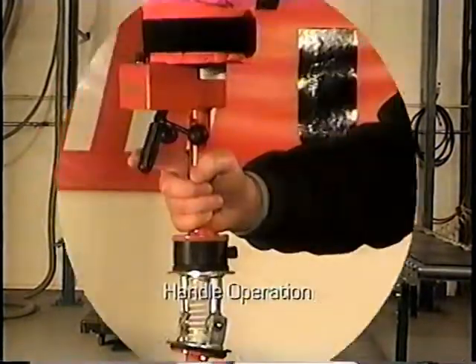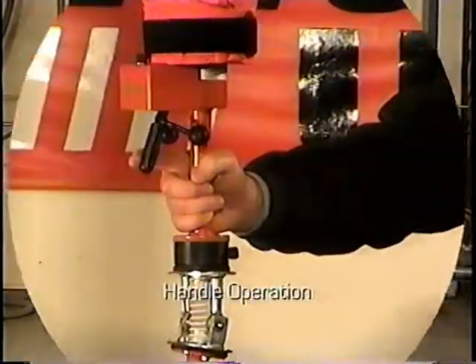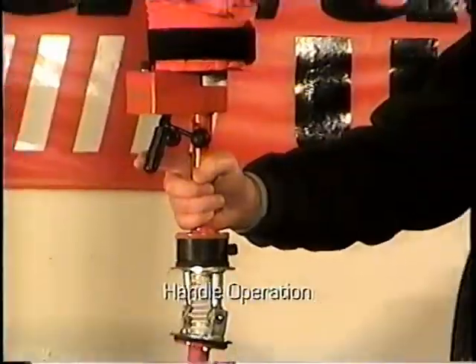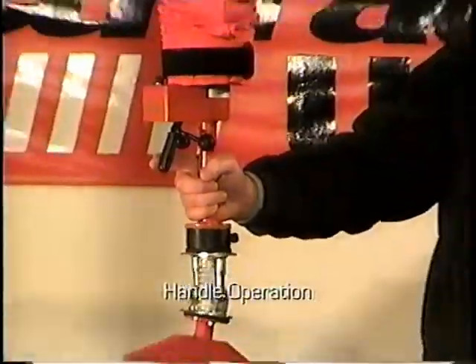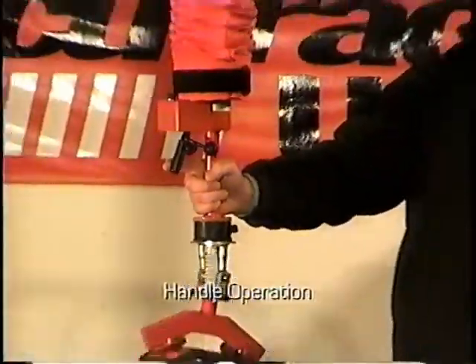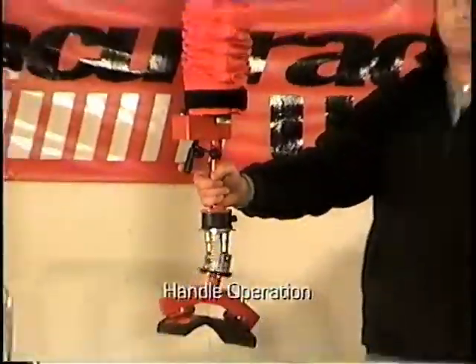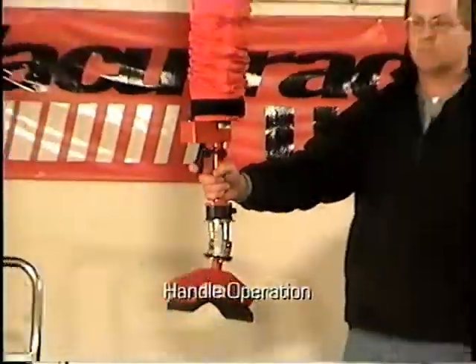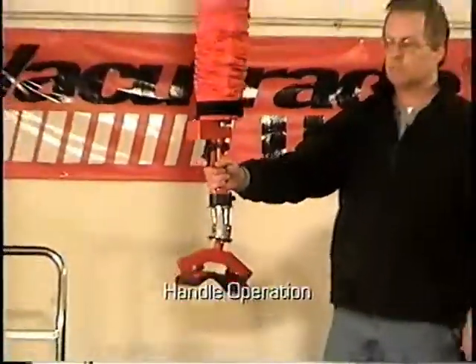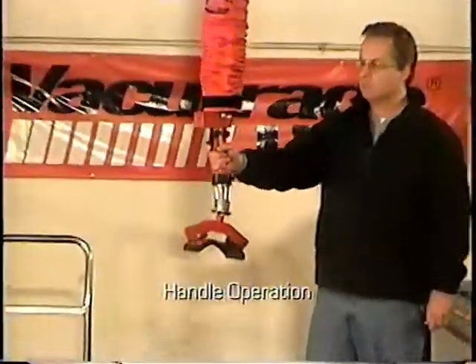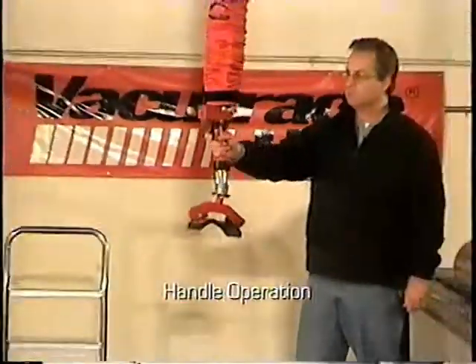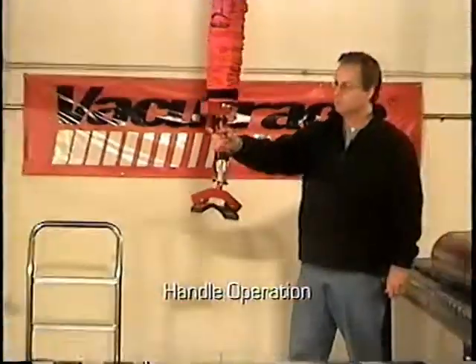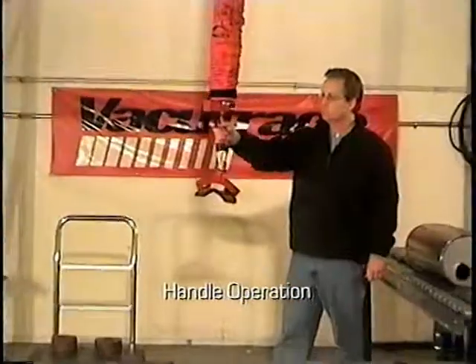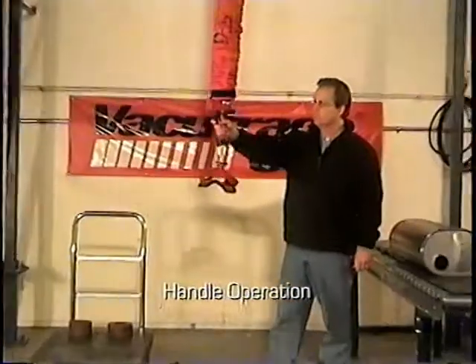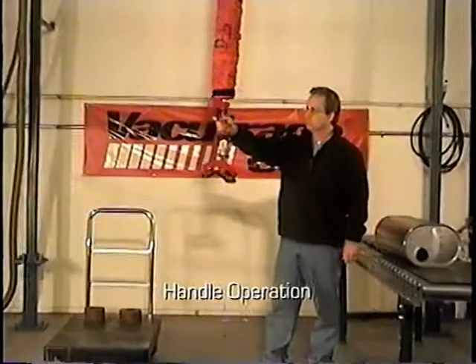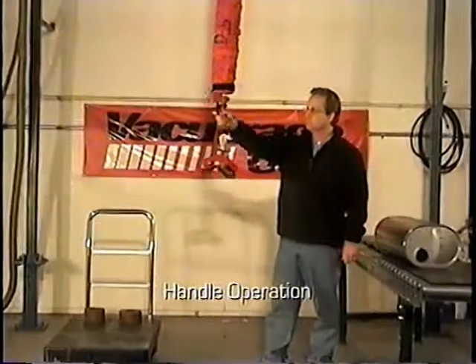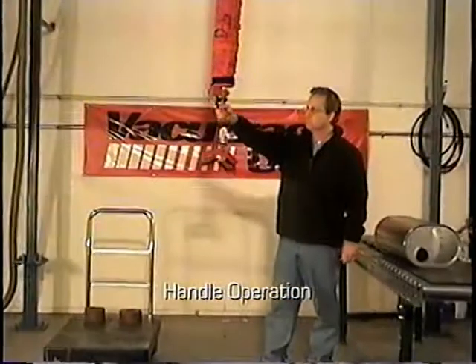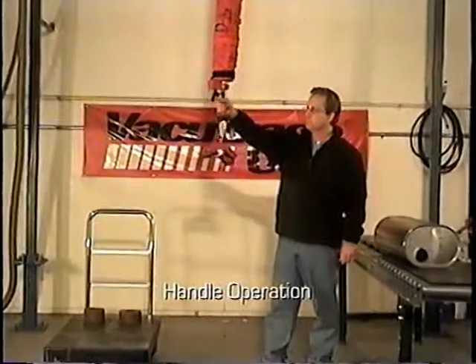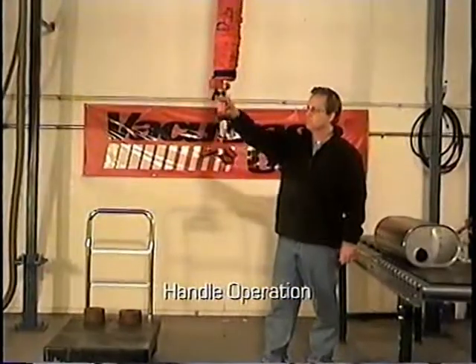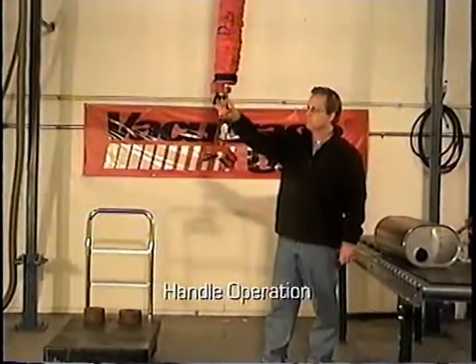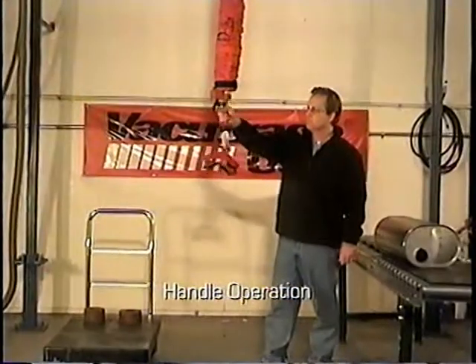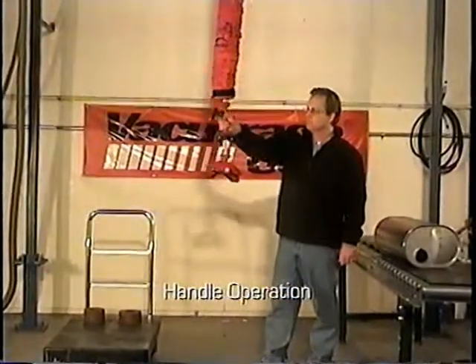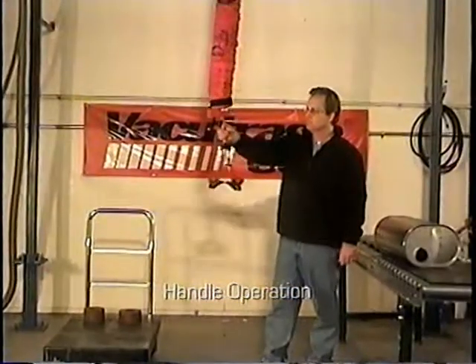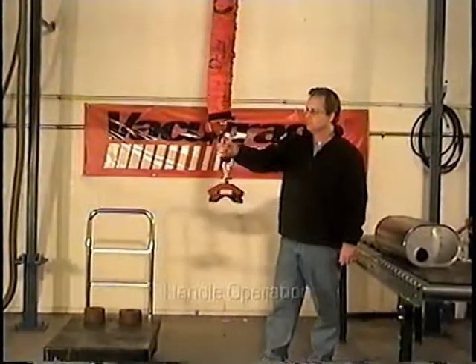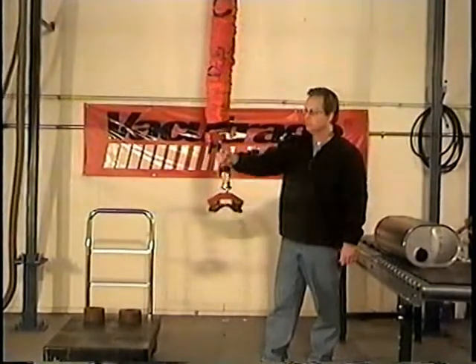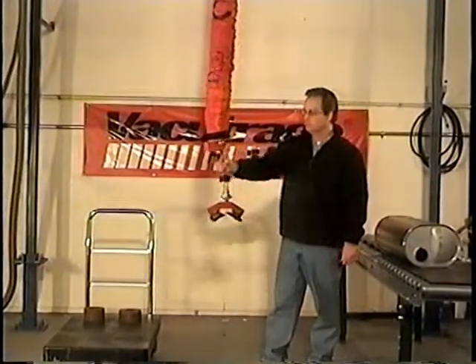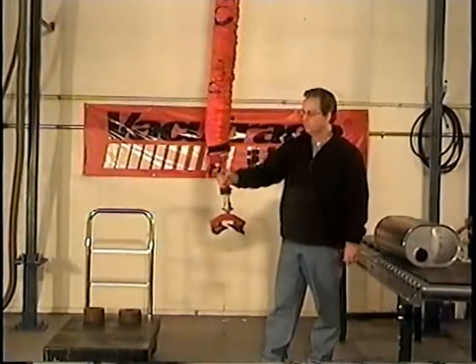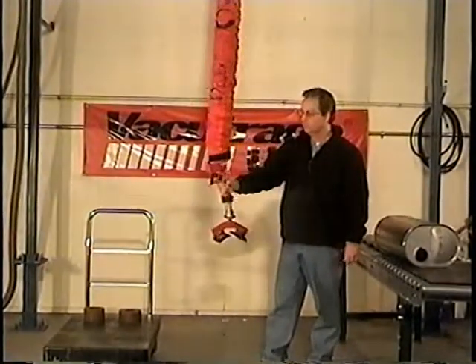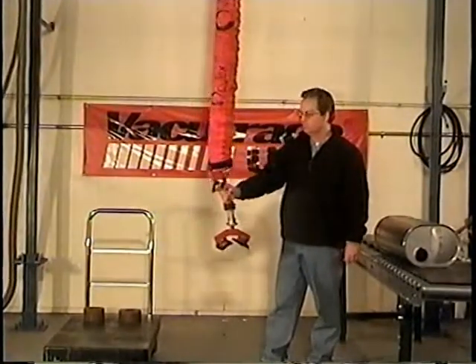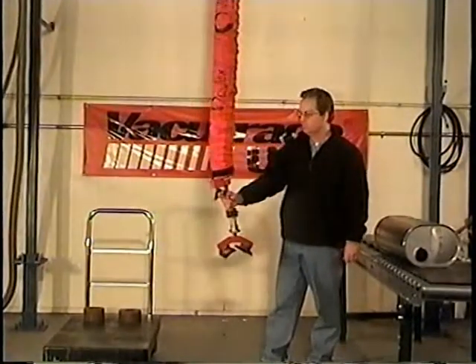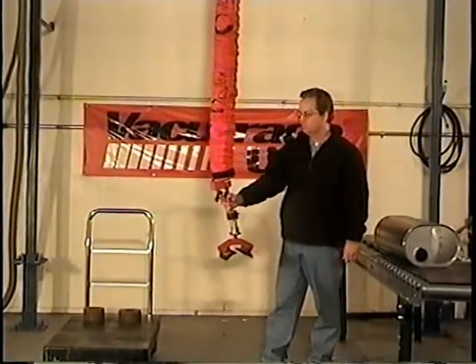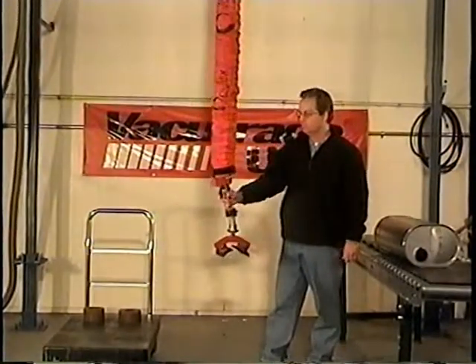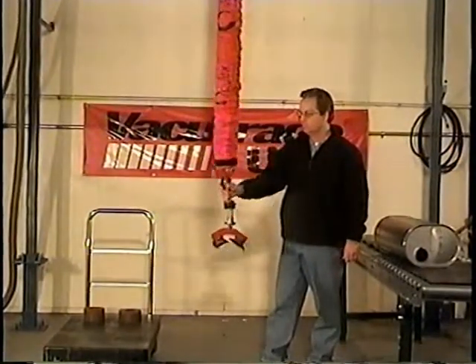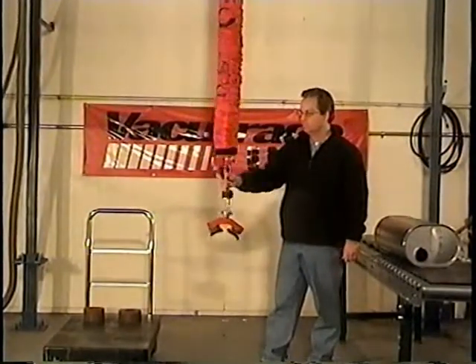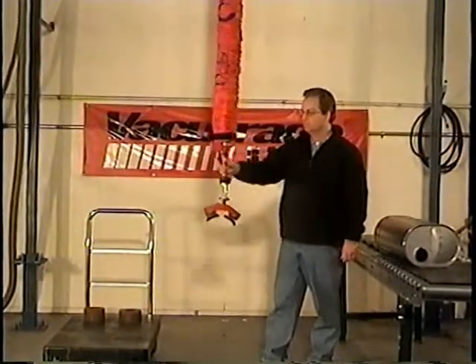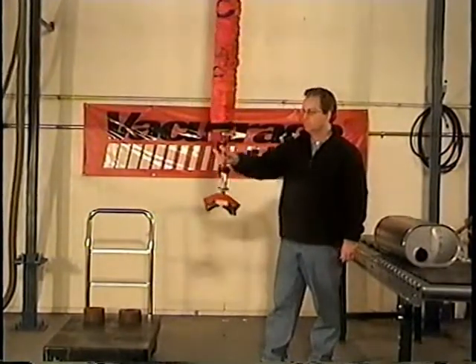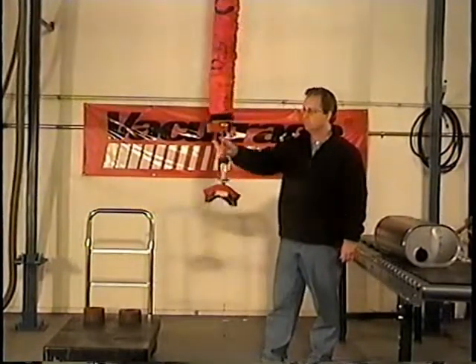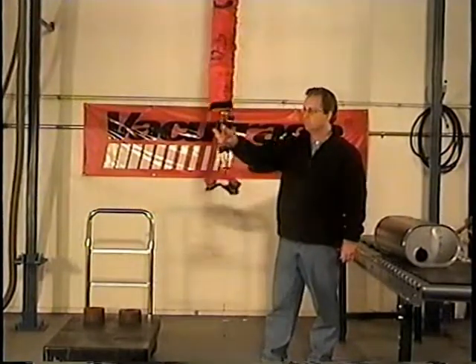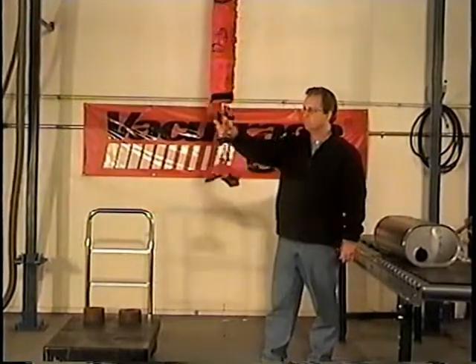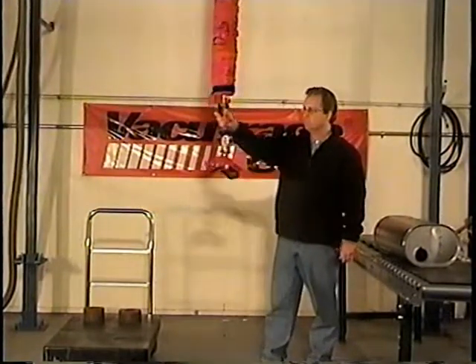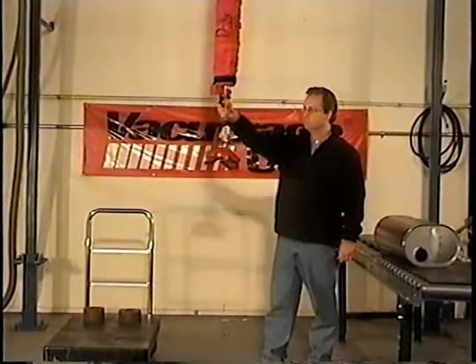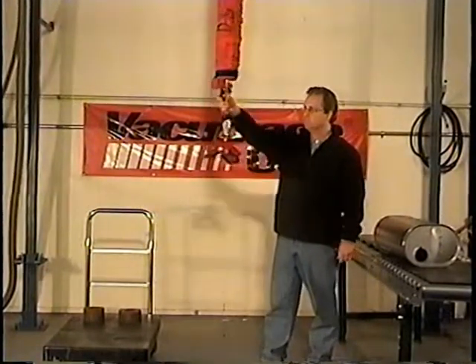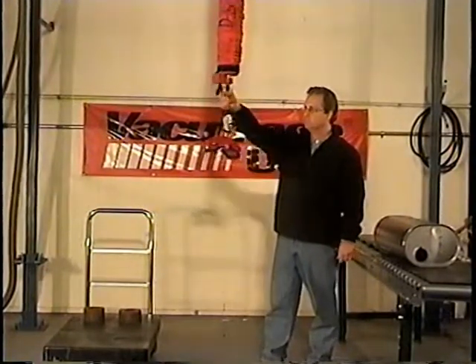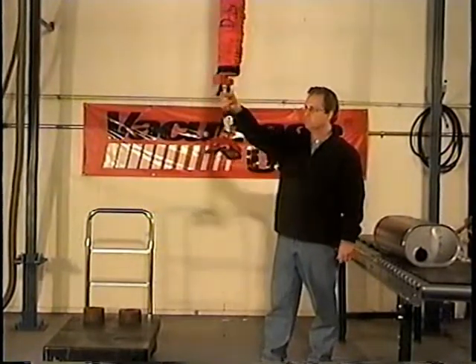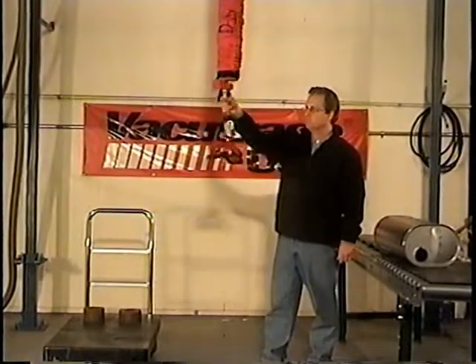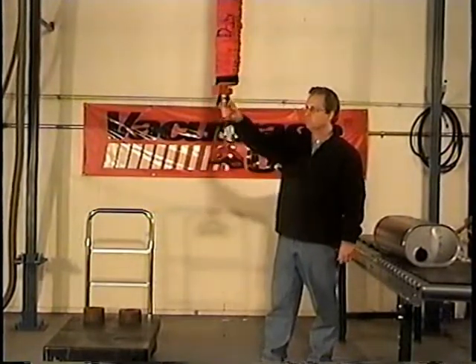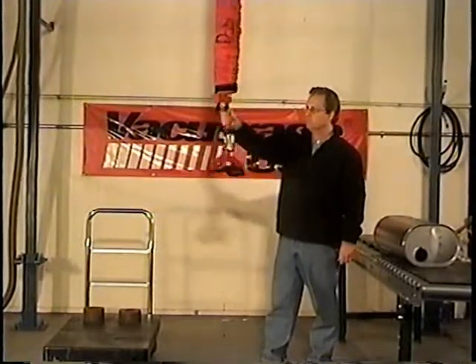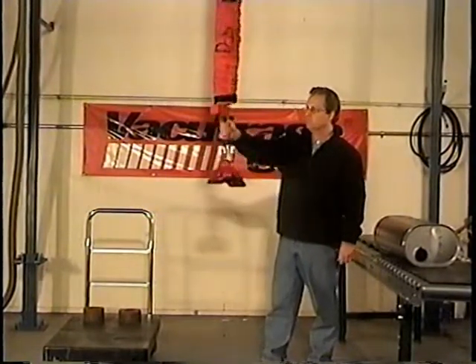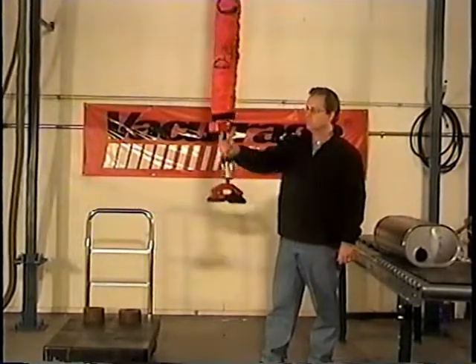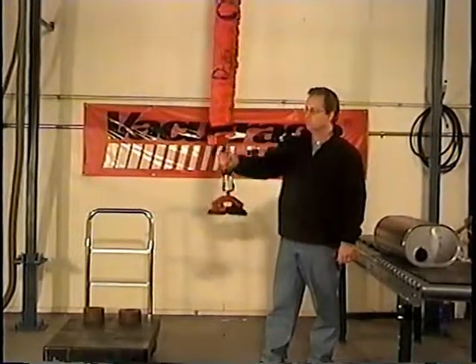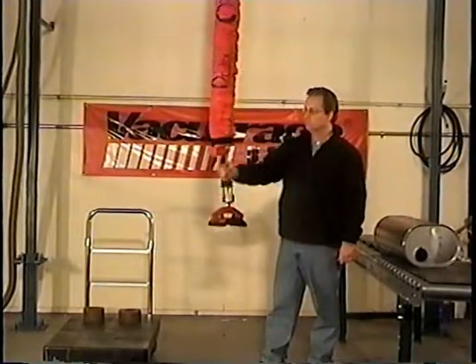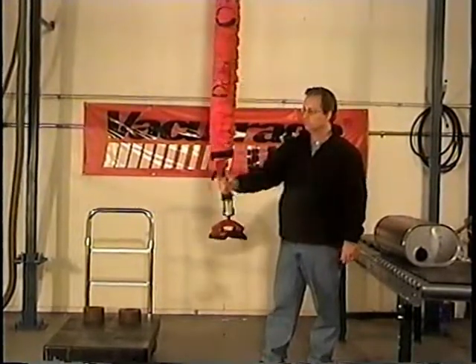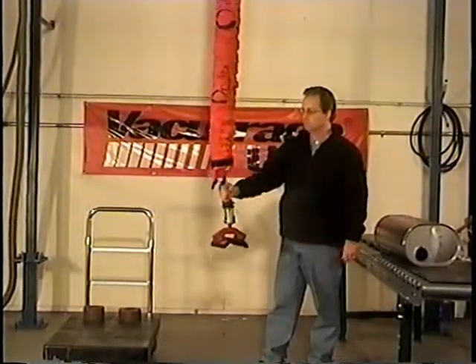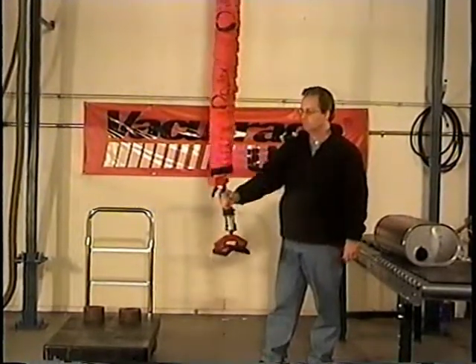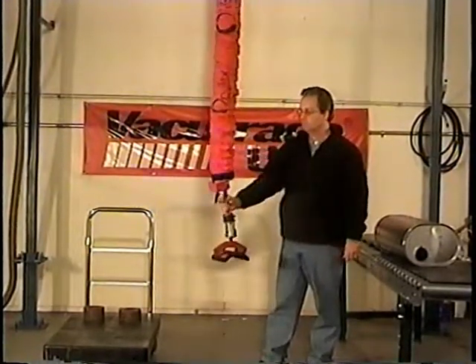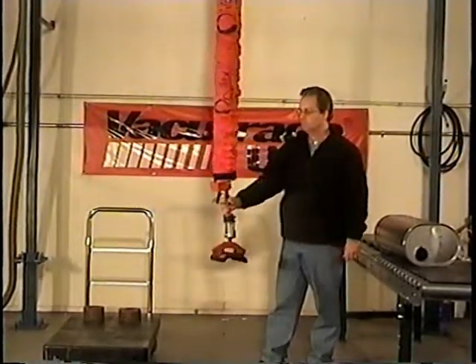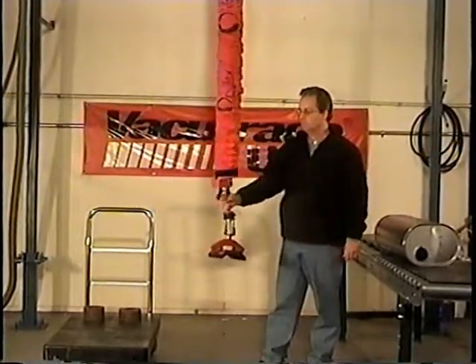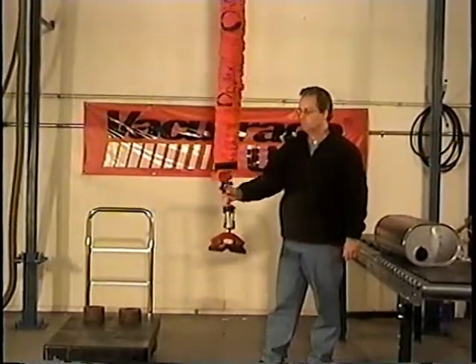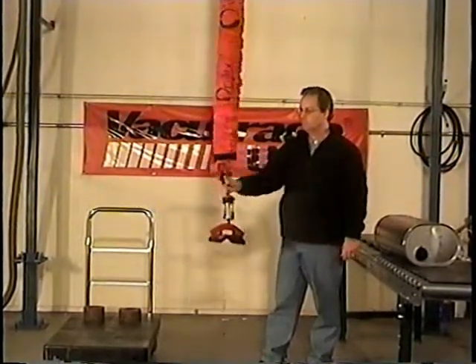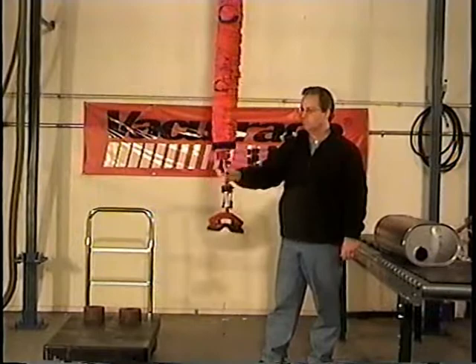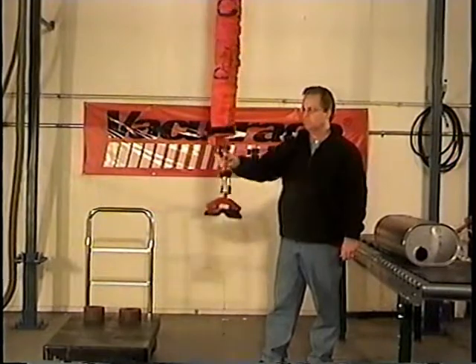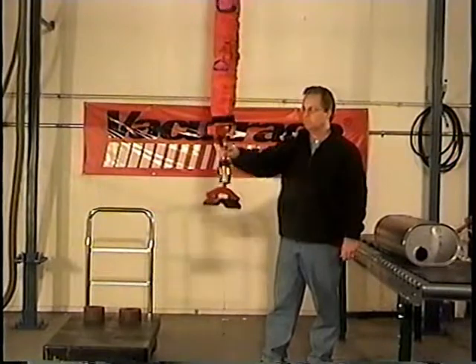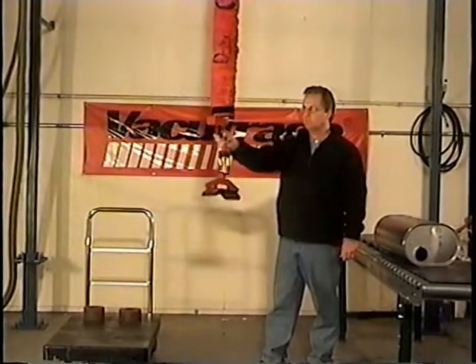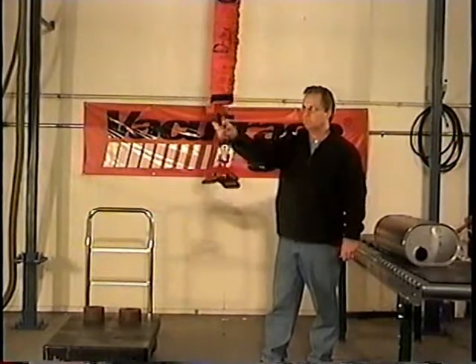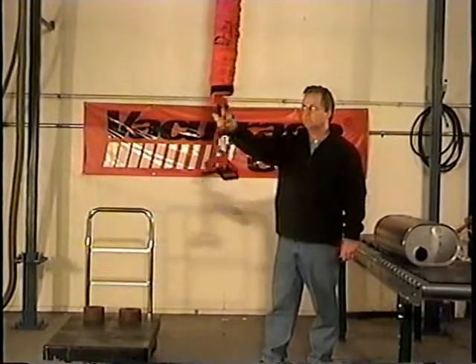The MicroLux handle is easy to use. Squeeze the handle and the tube contracts and goes up. Push out on the handle and the tube will come down.